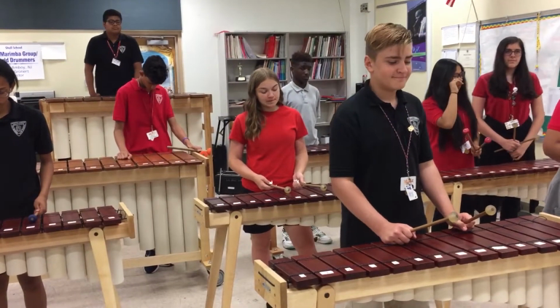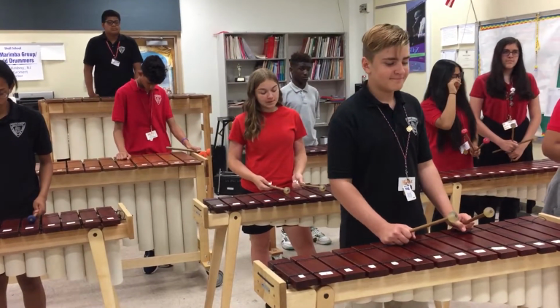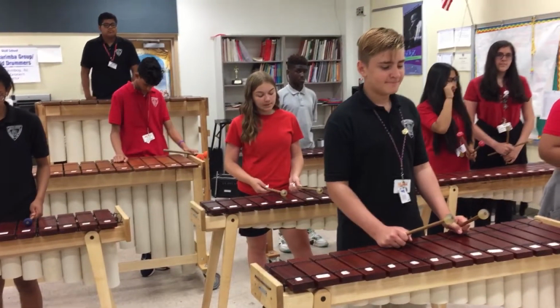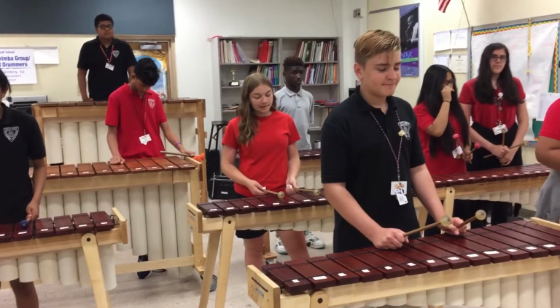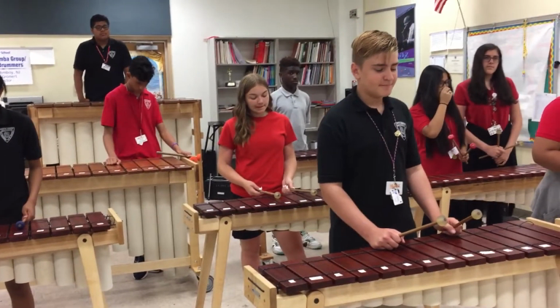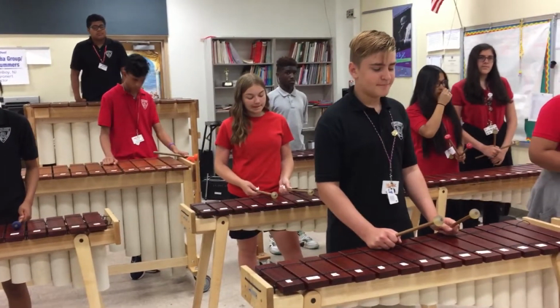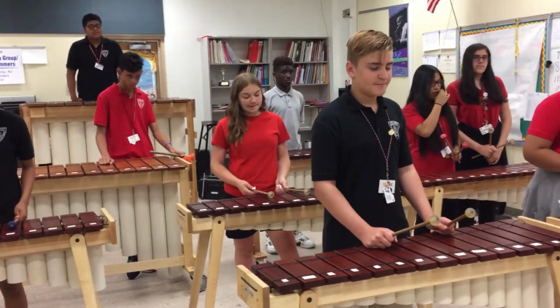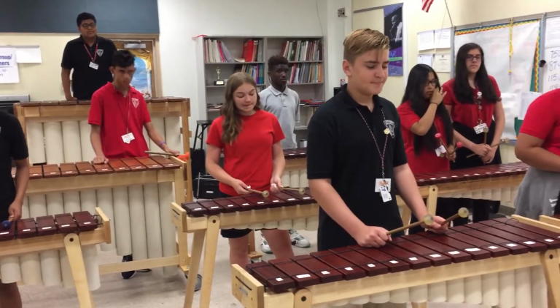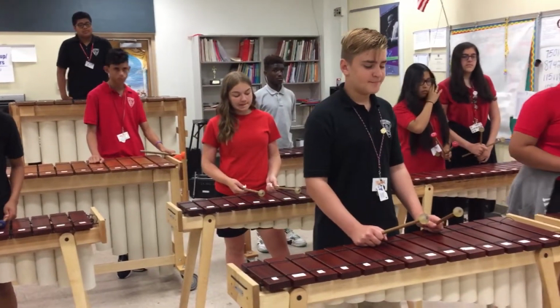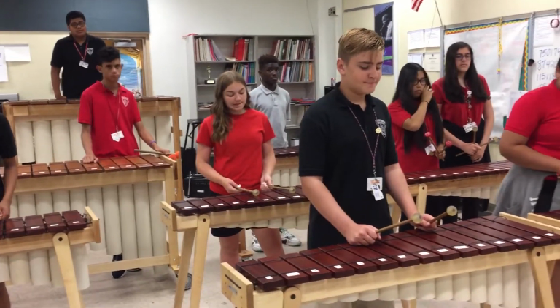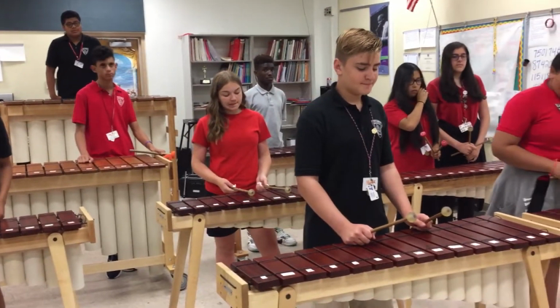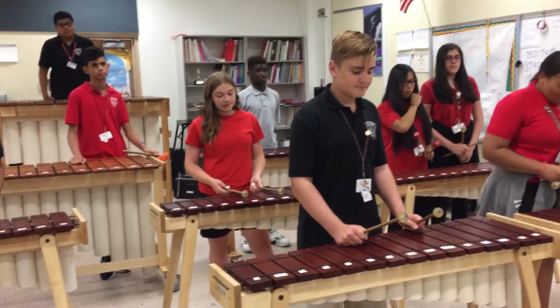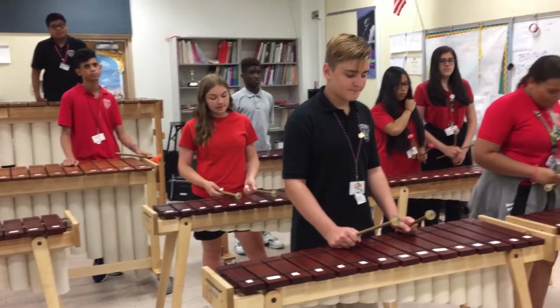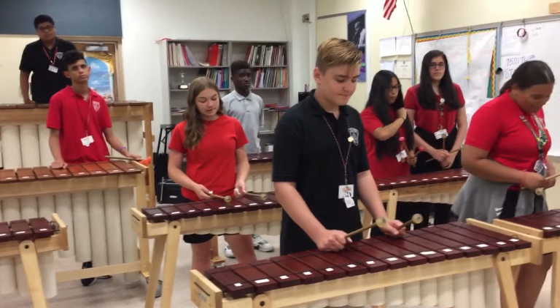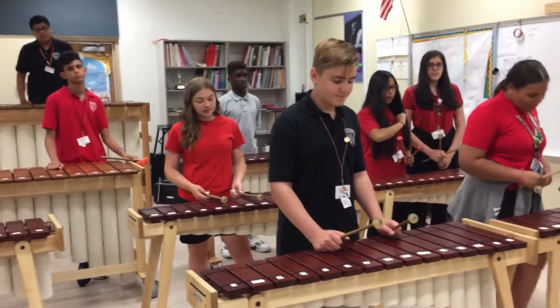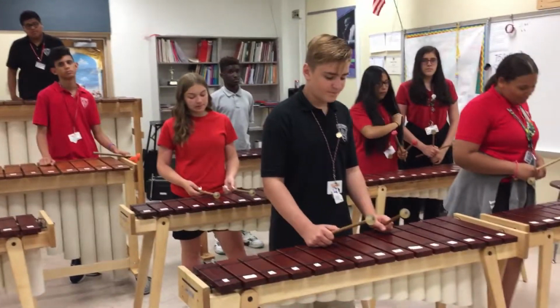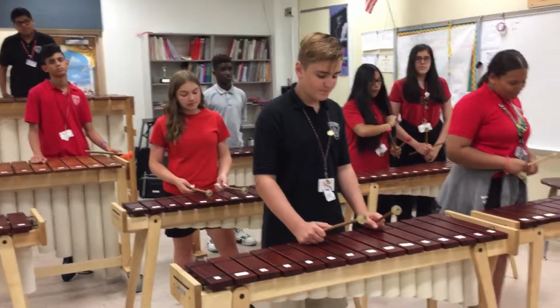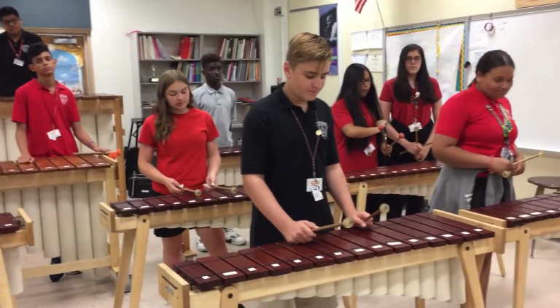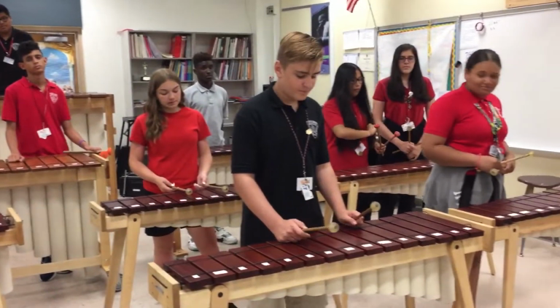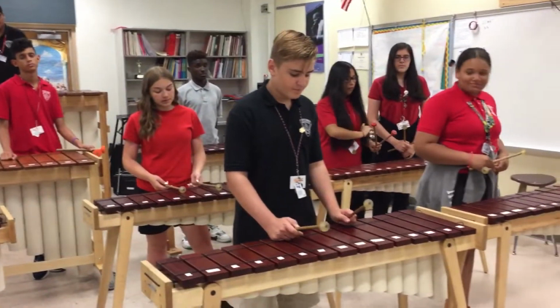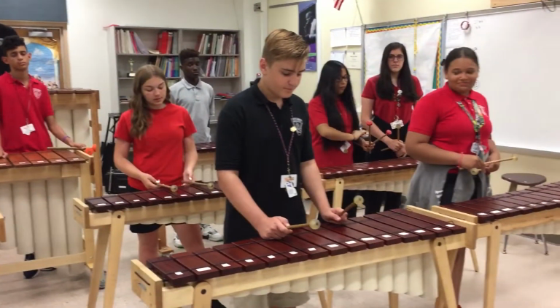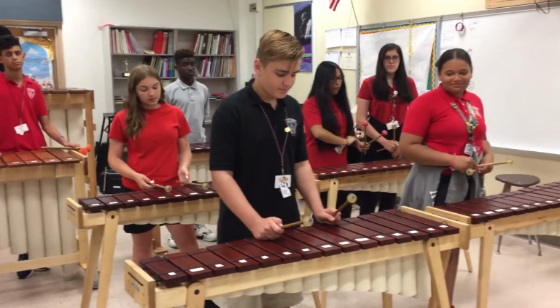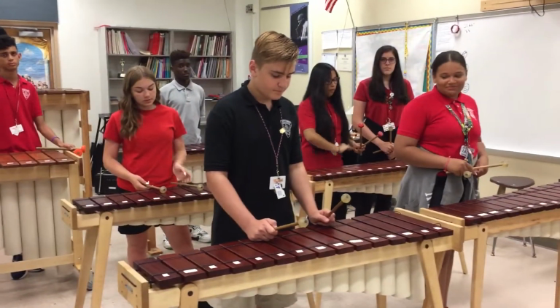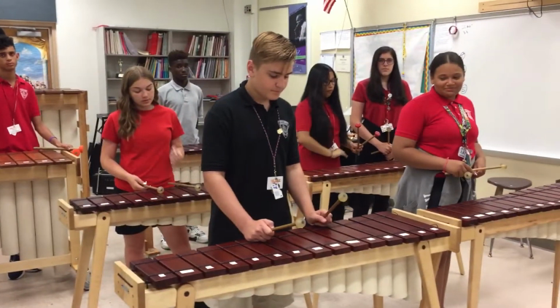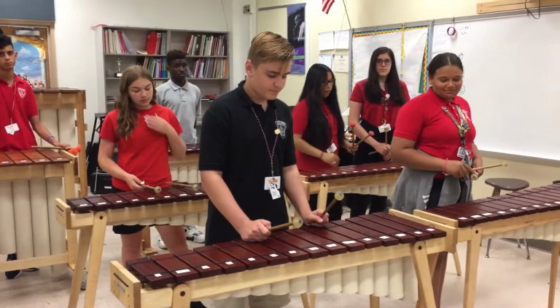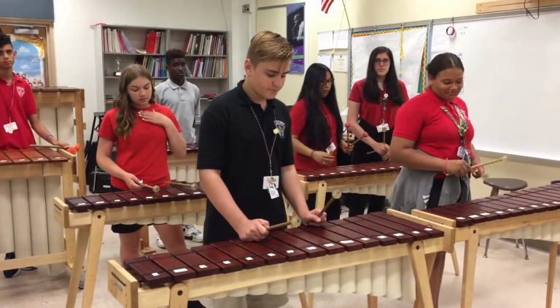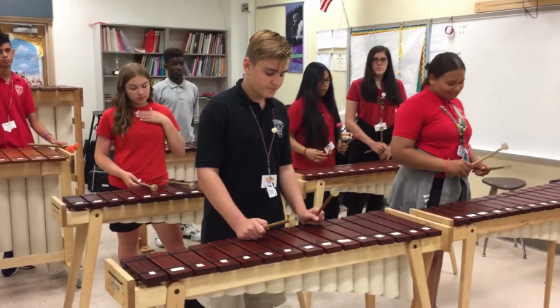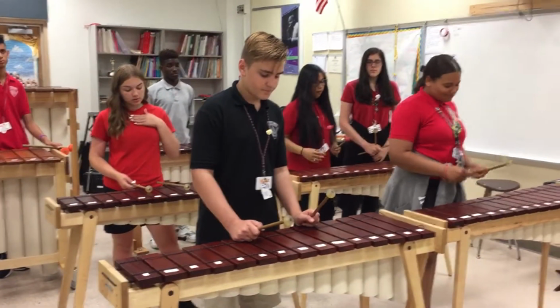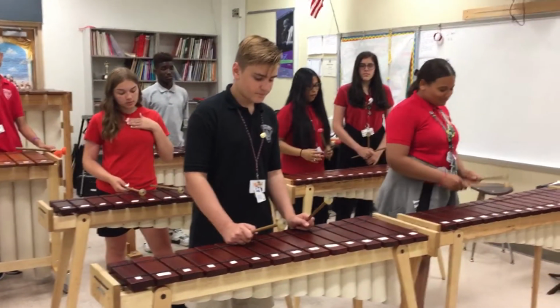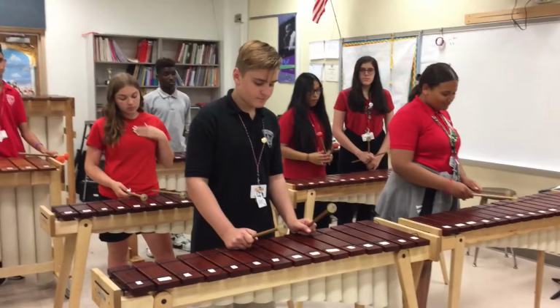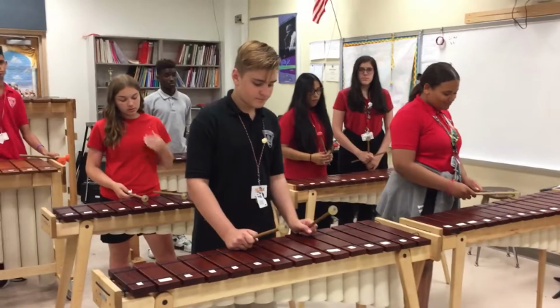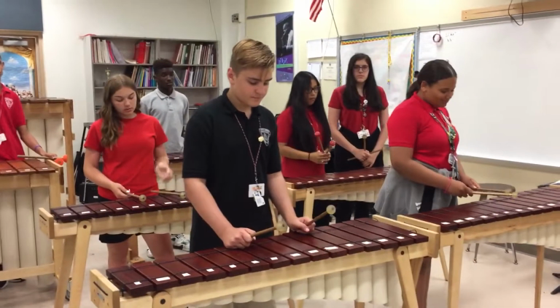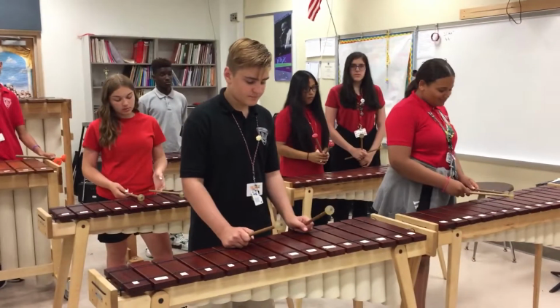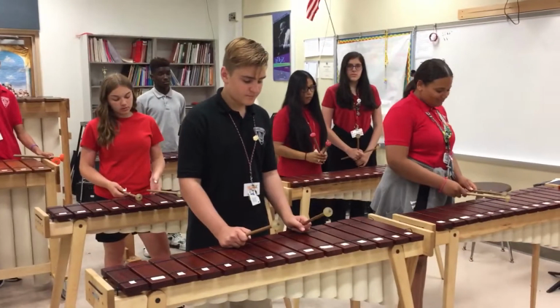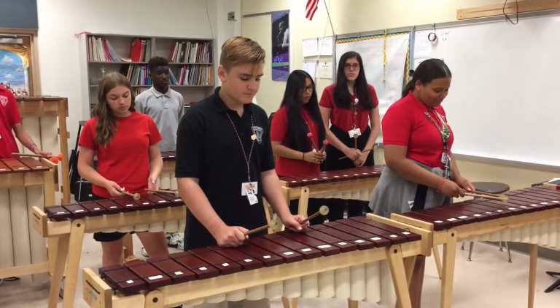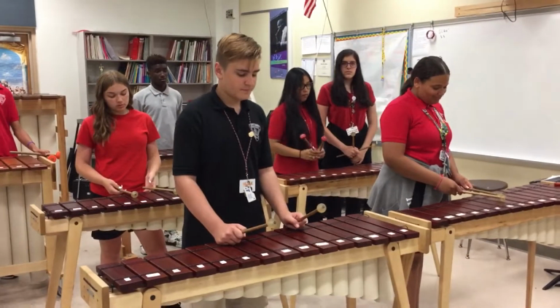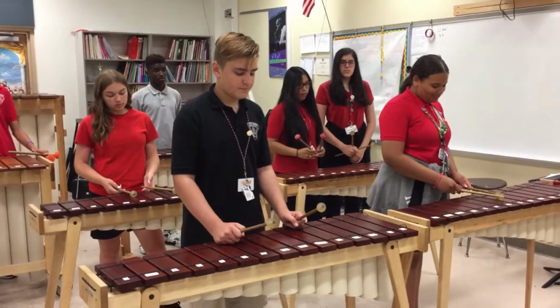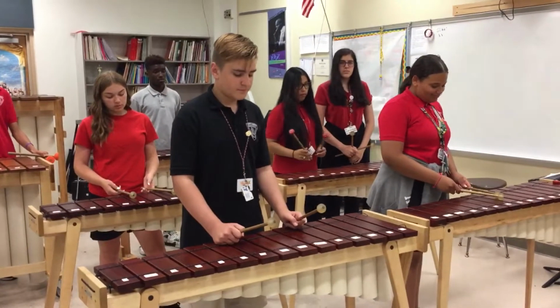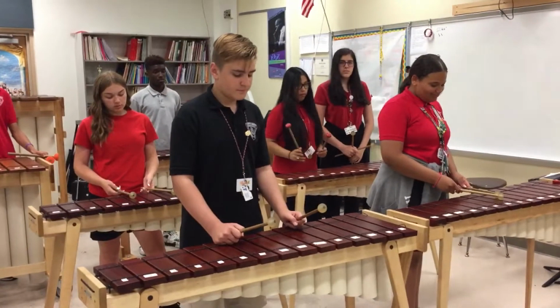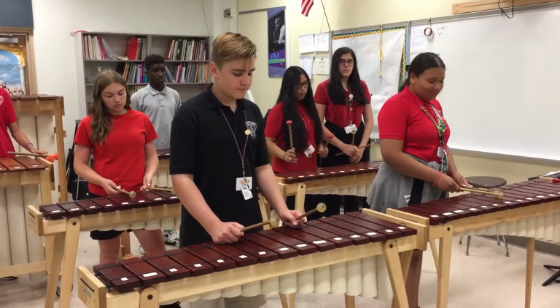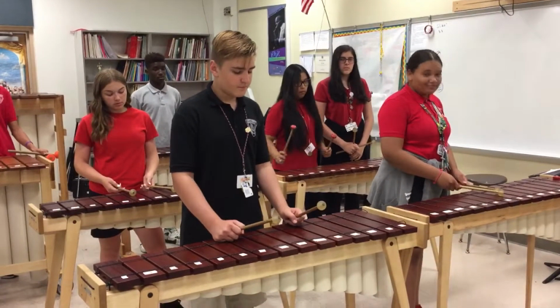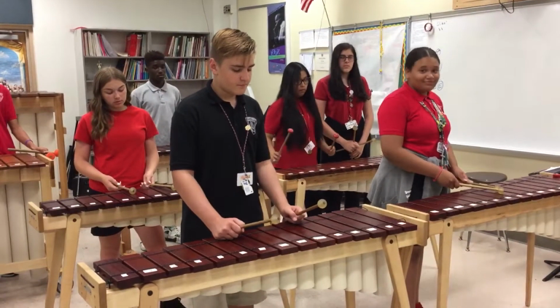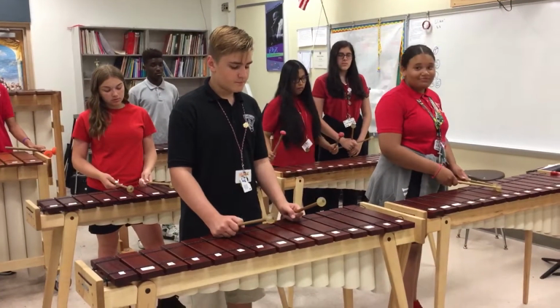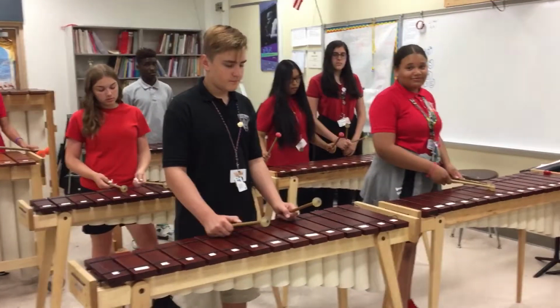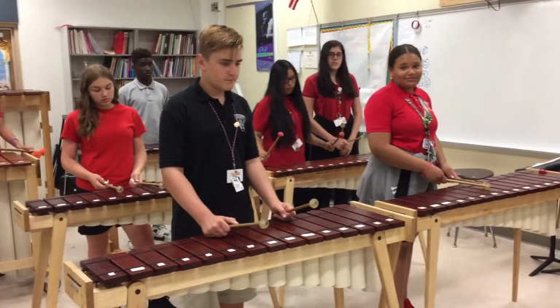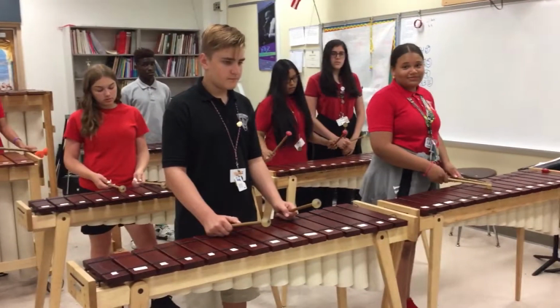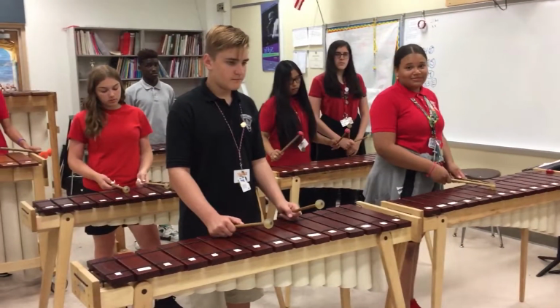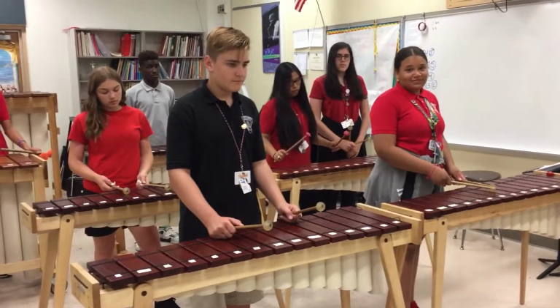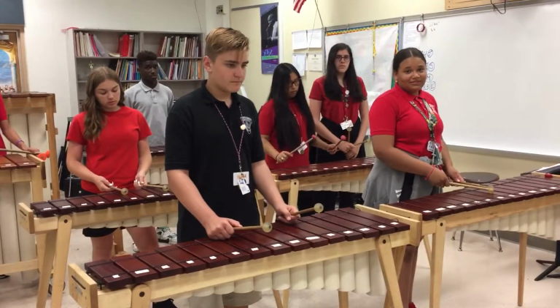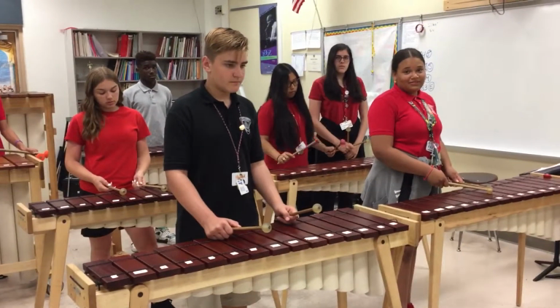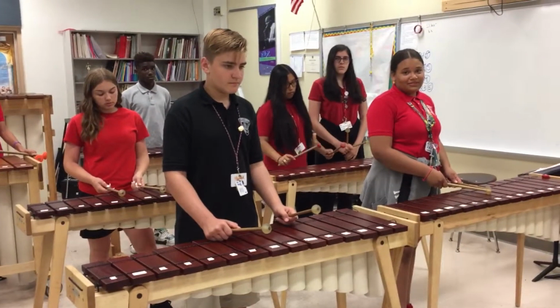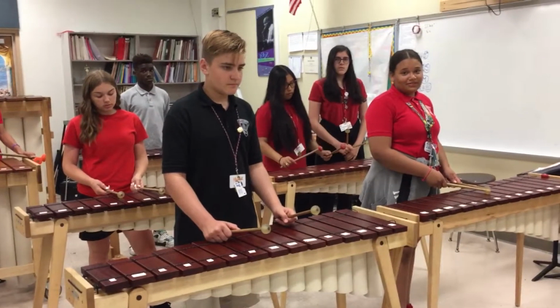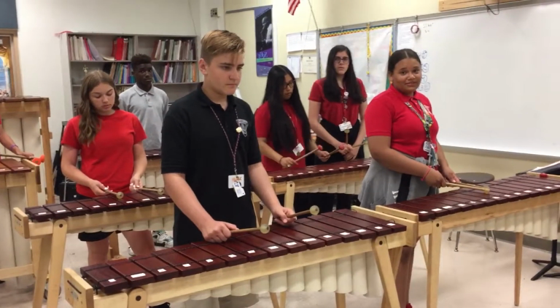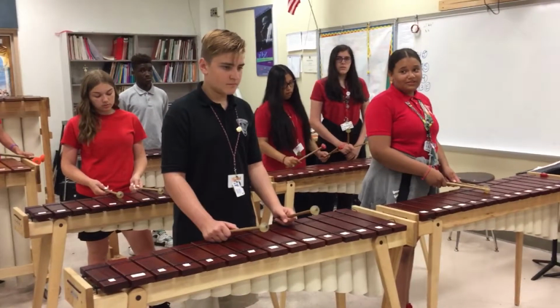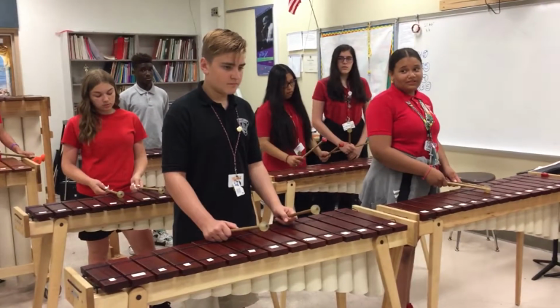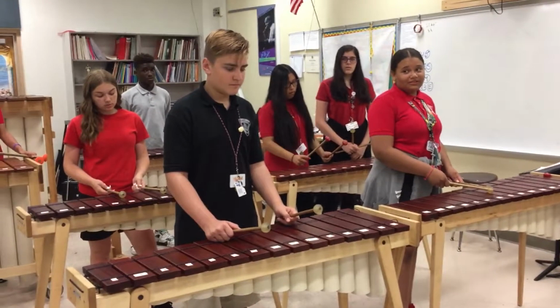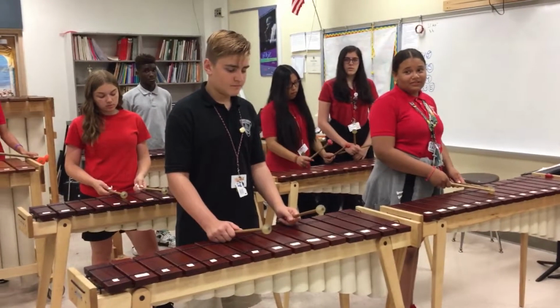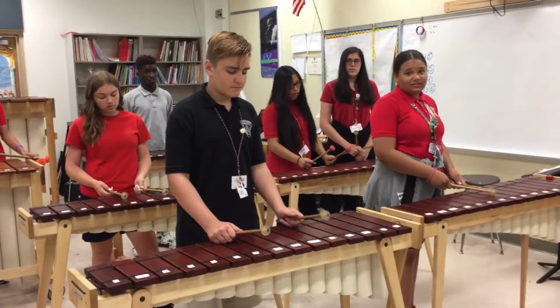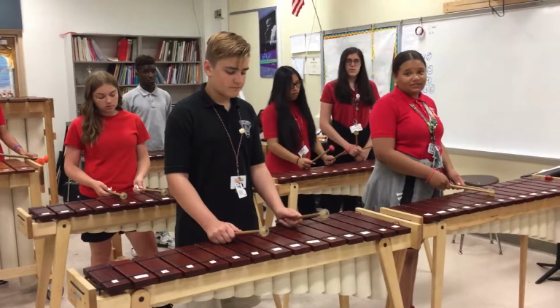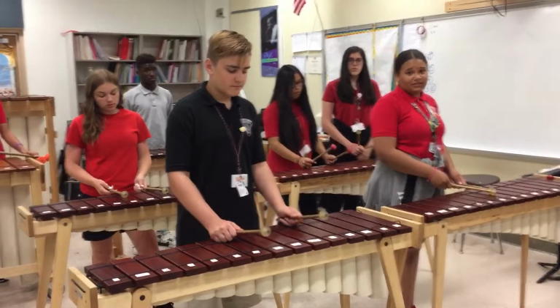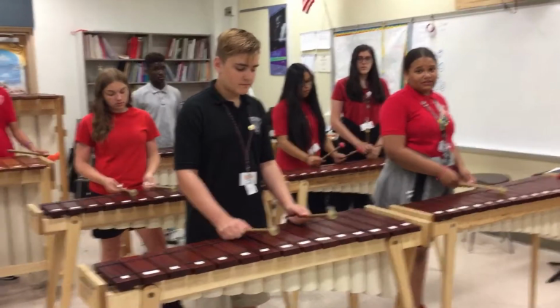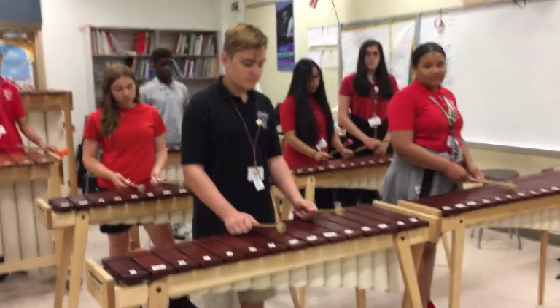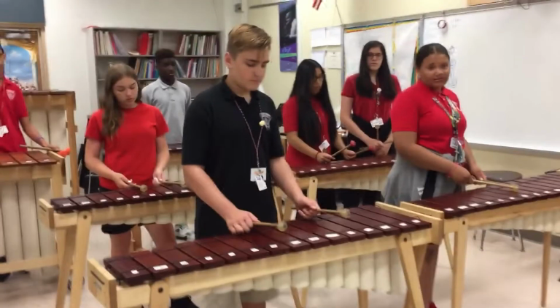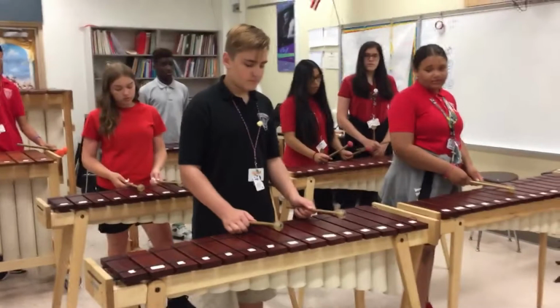We're going to start with the soprano marimbas with buzzers, and you're going to demonstrate a little bit of lead playing.